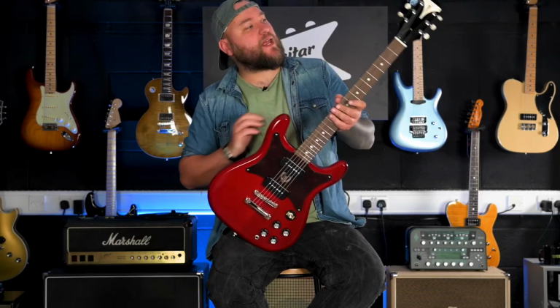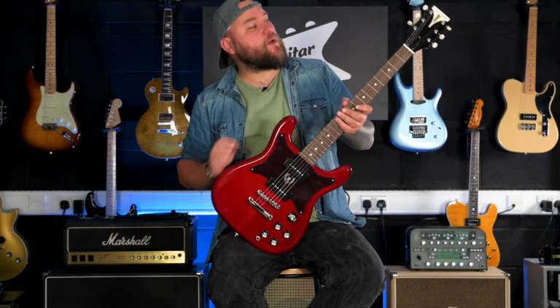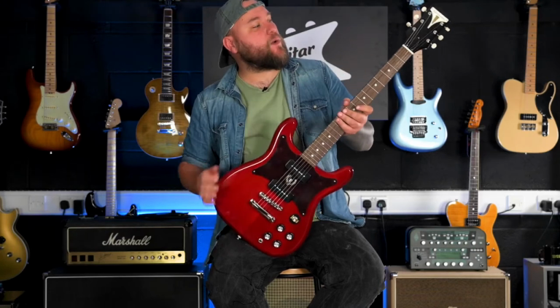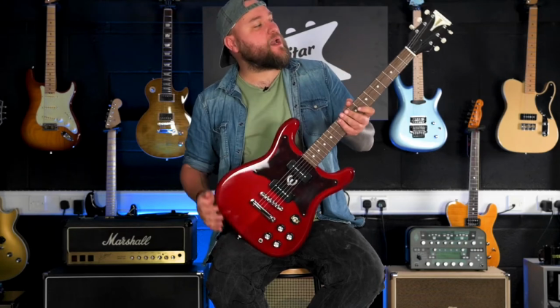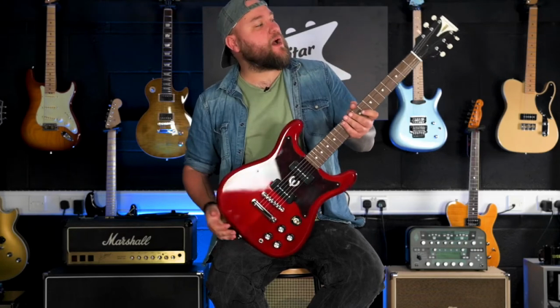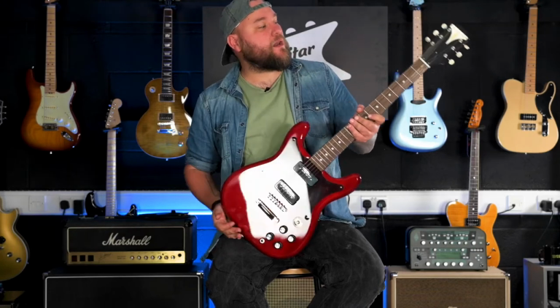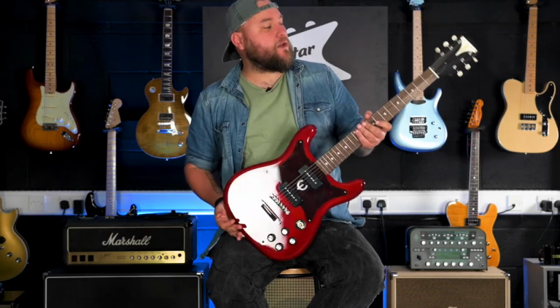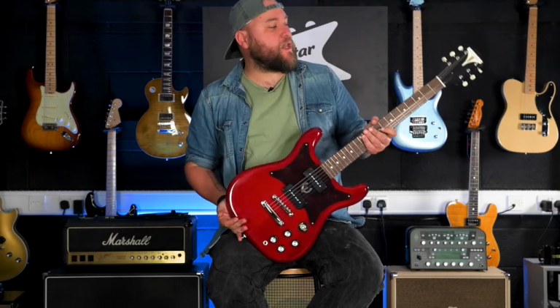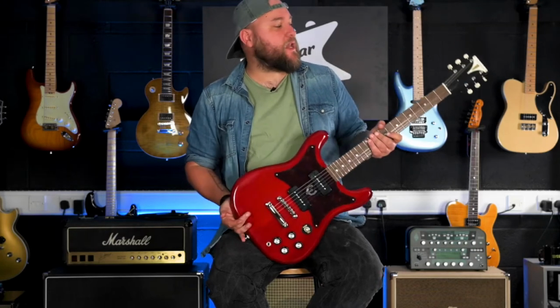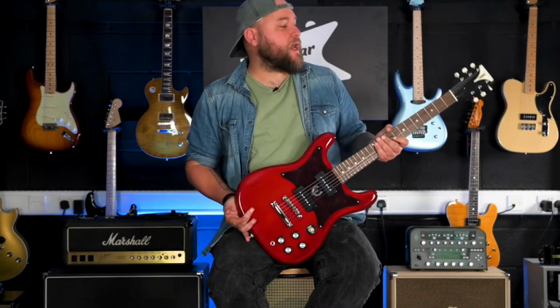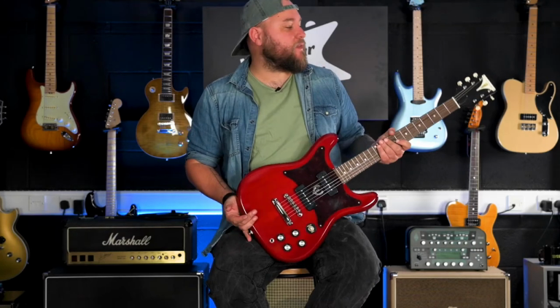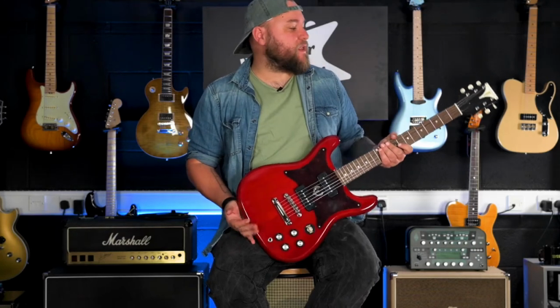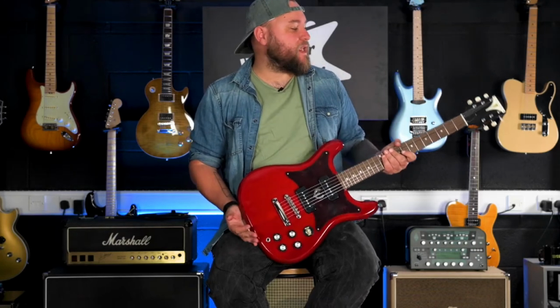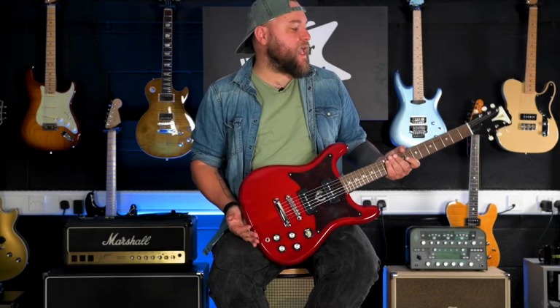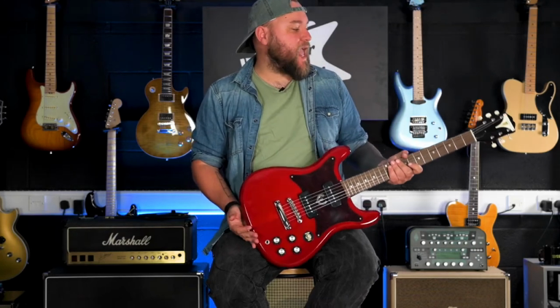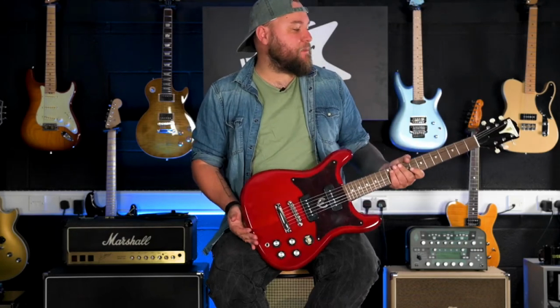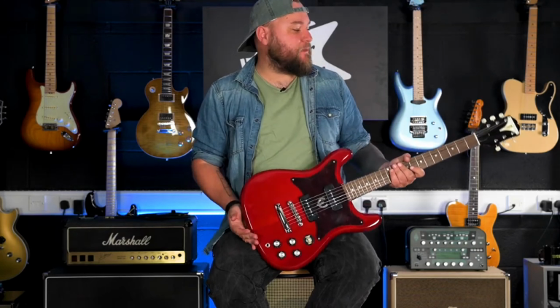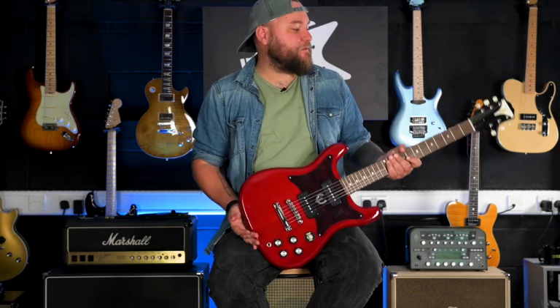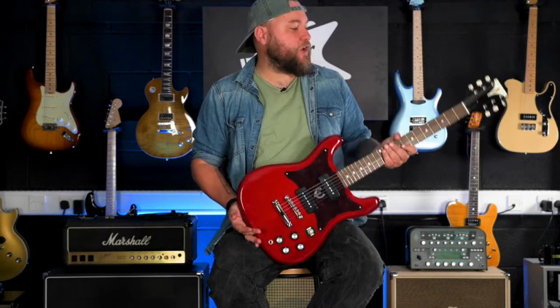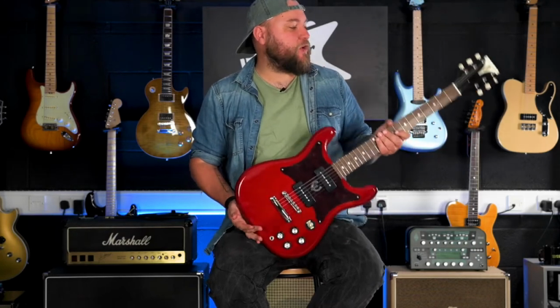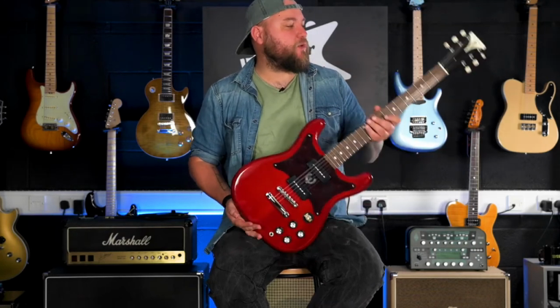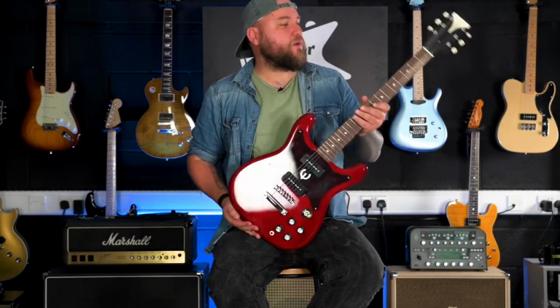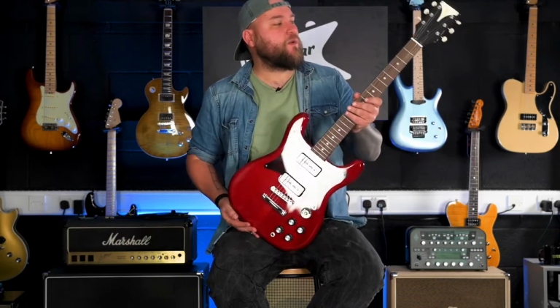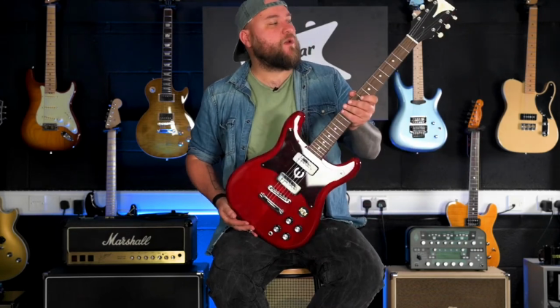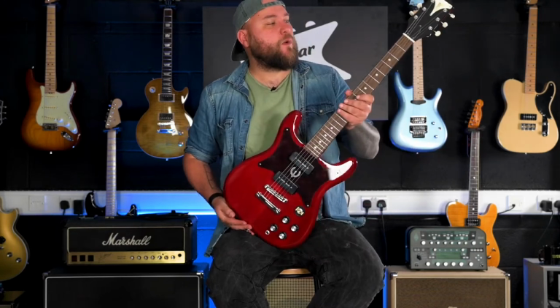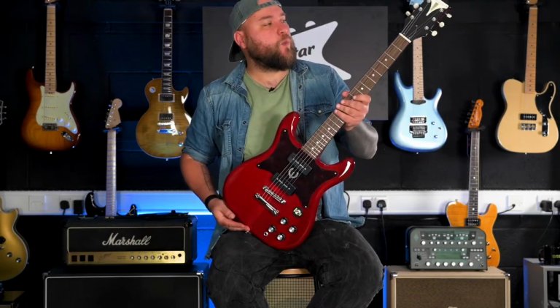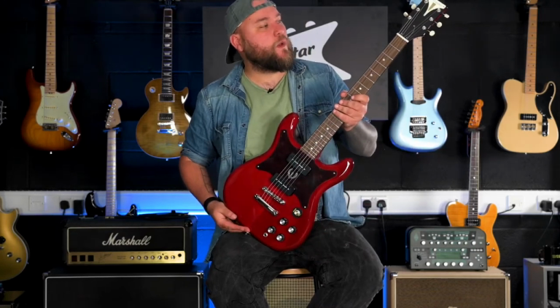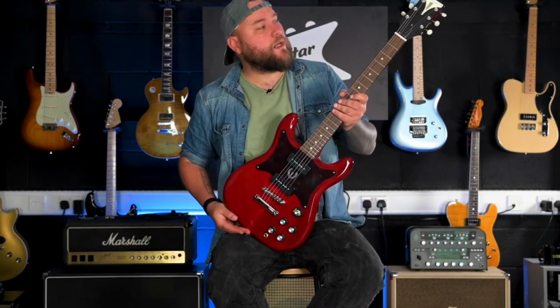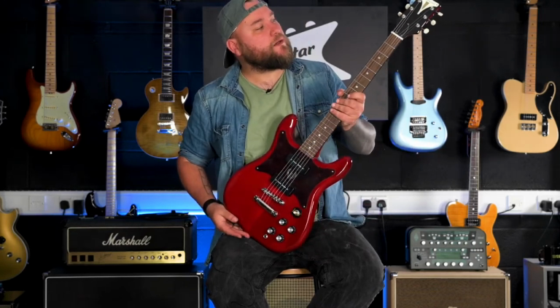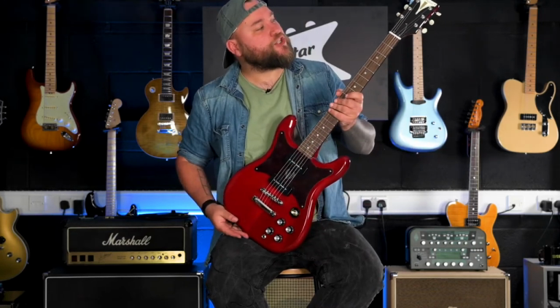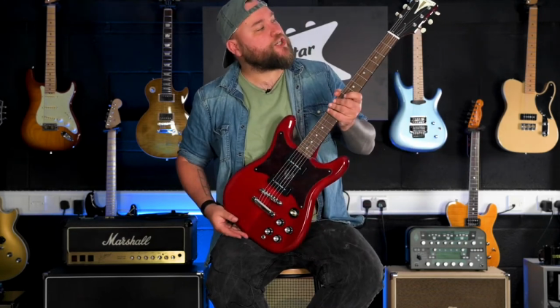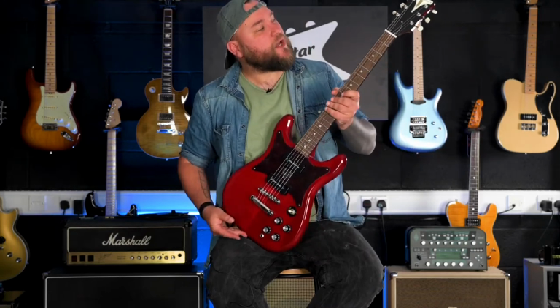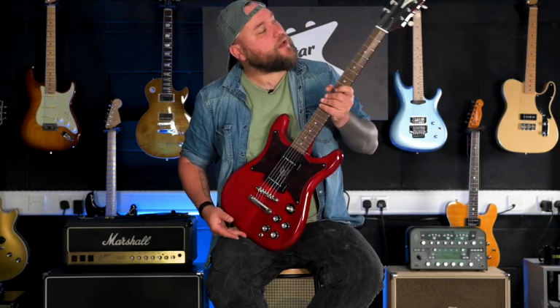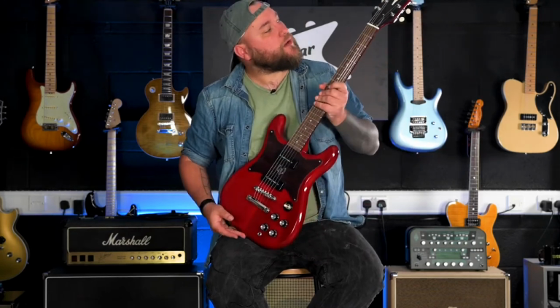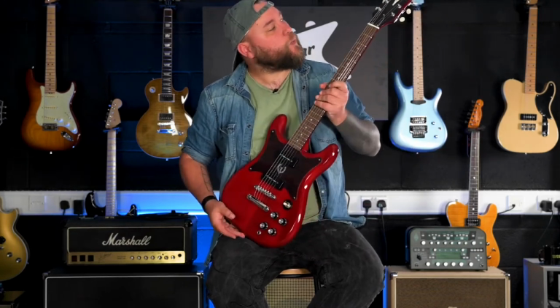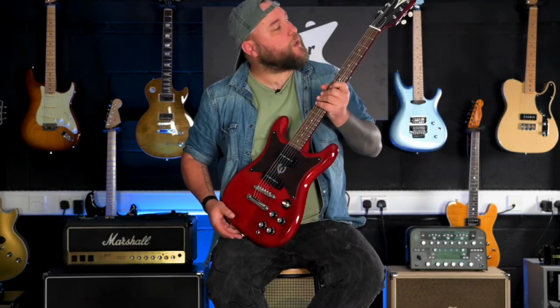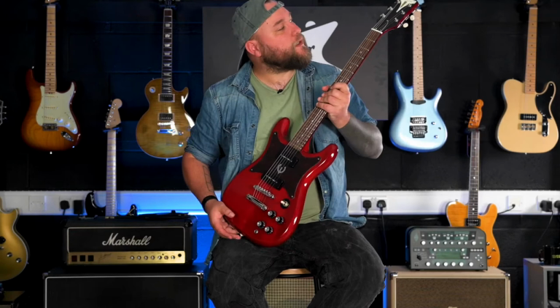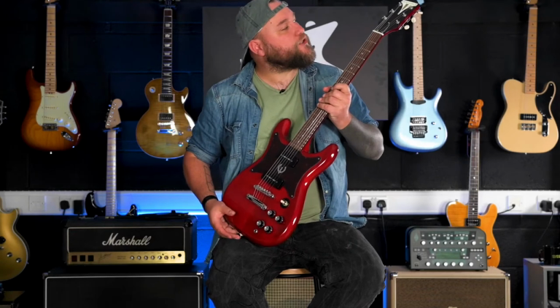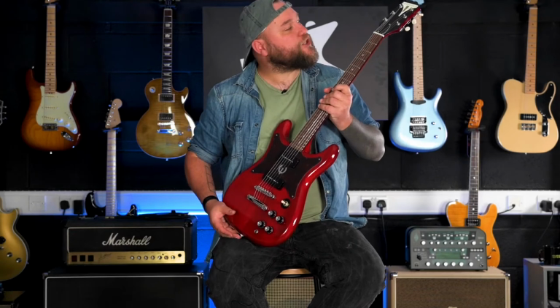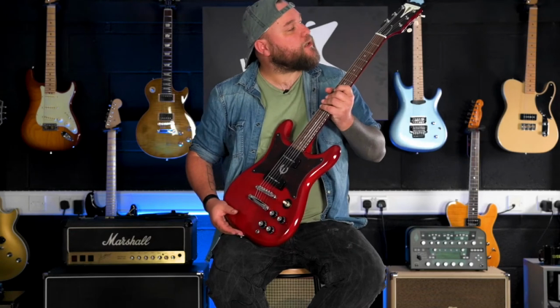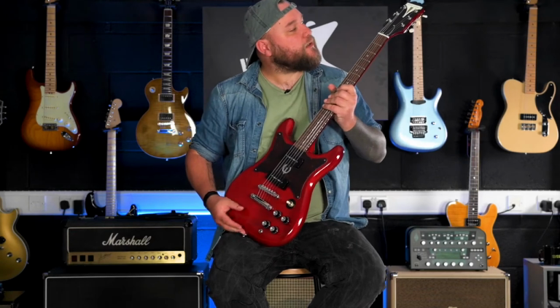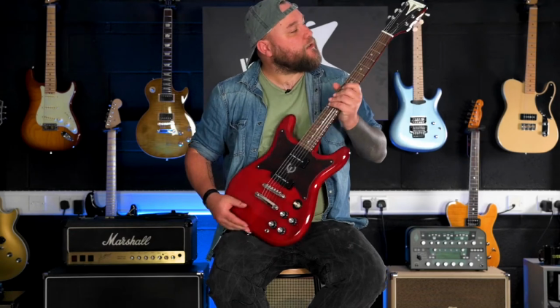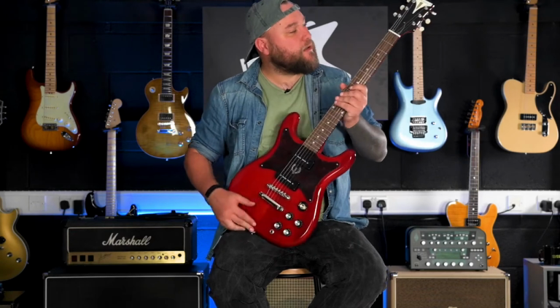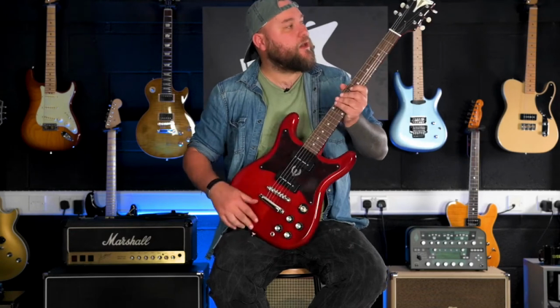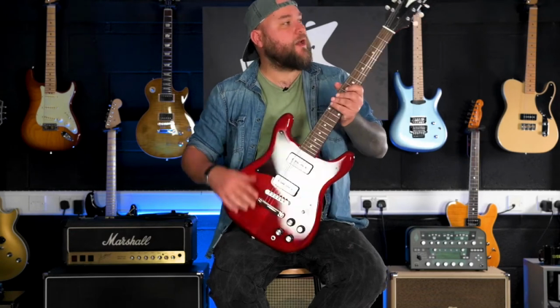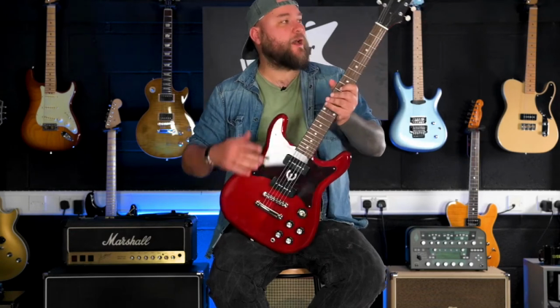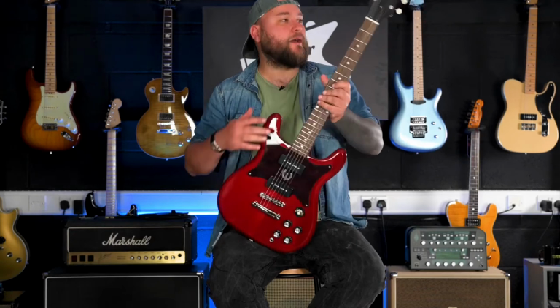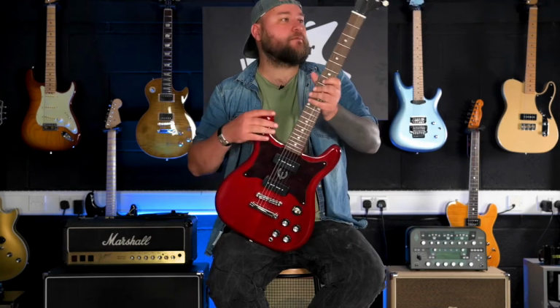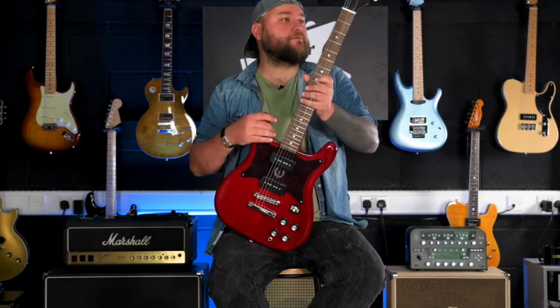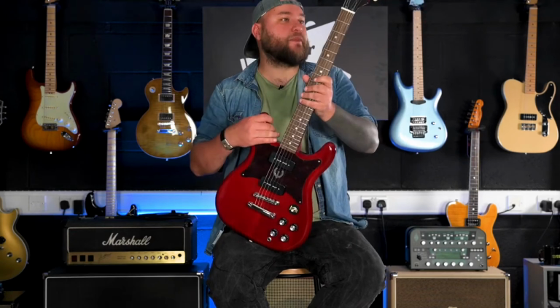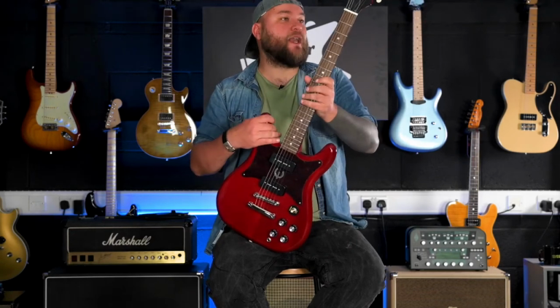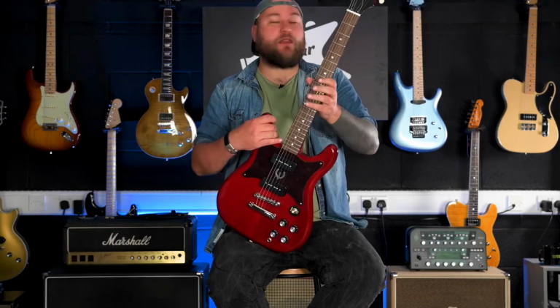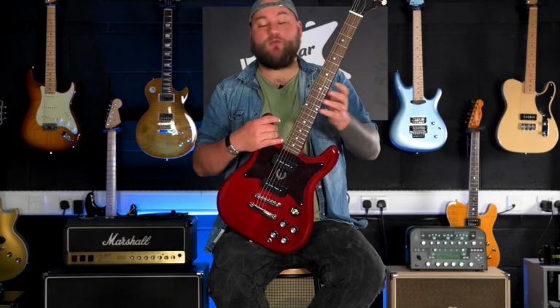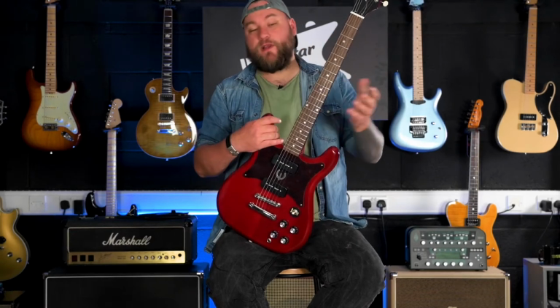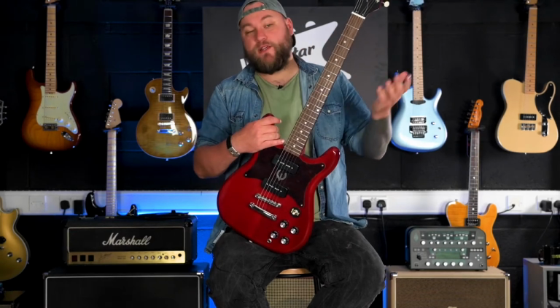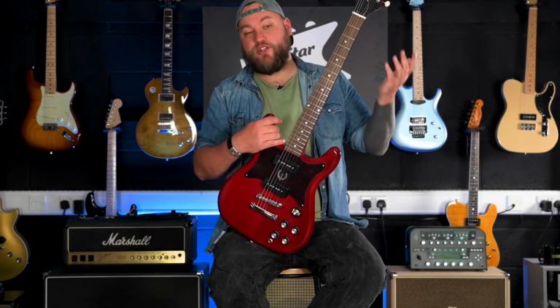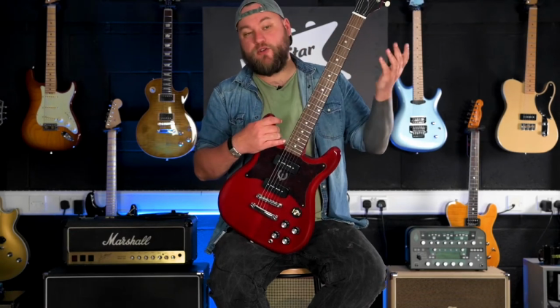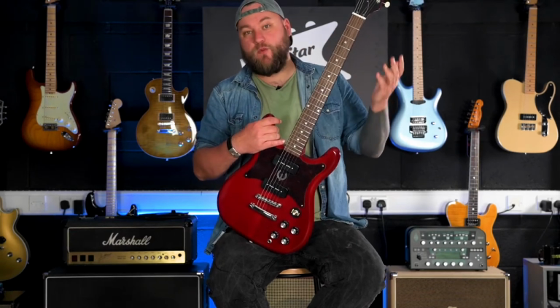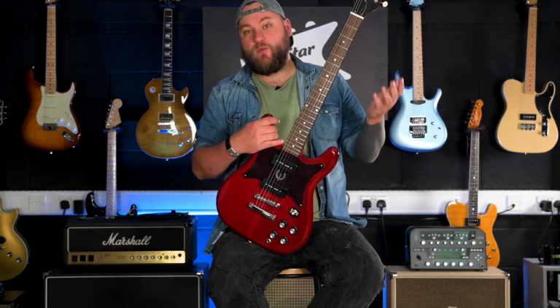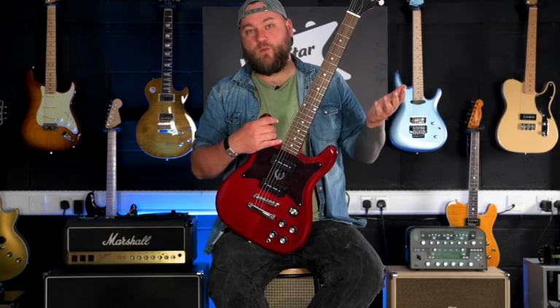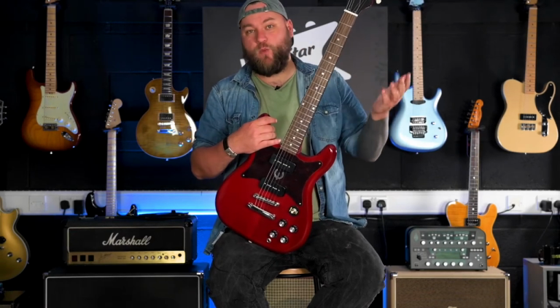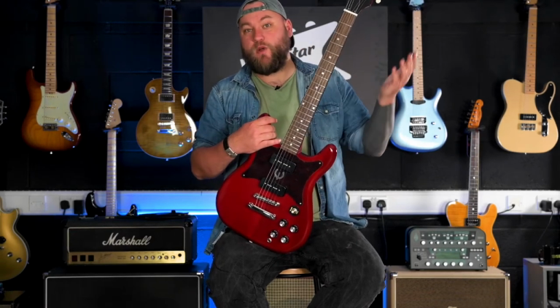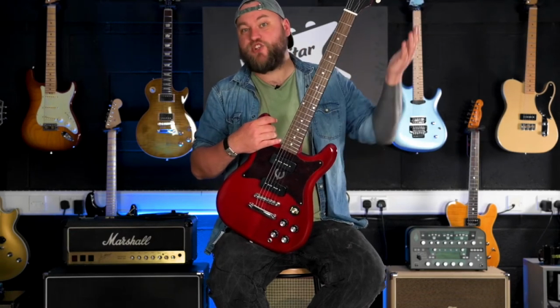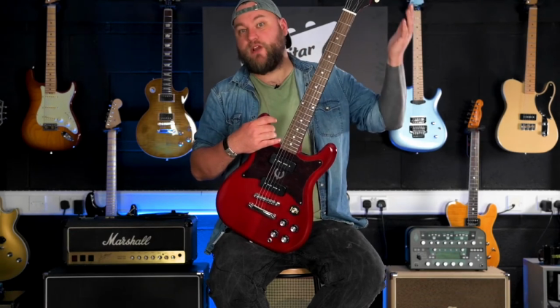Today we are looking at the Epiphone Wilshire — the reissue Wilshire.